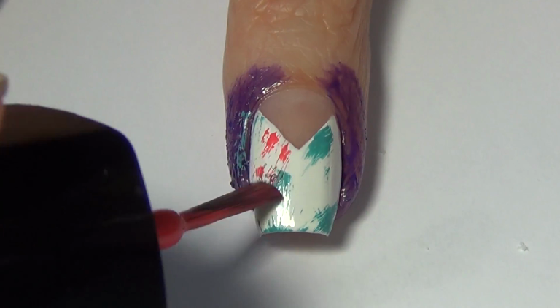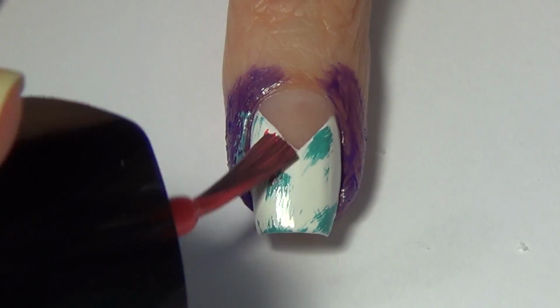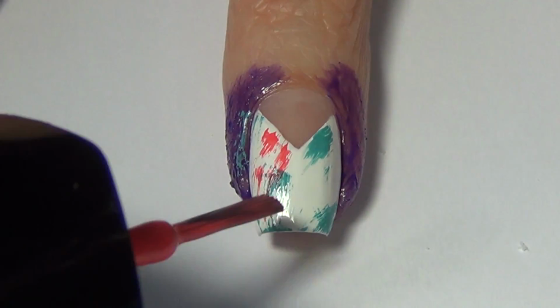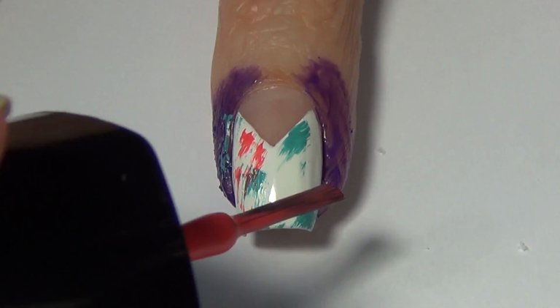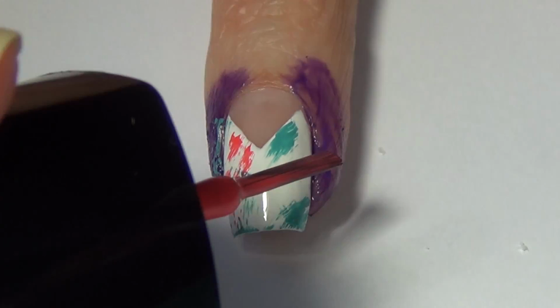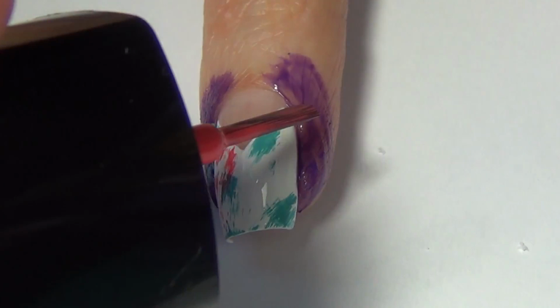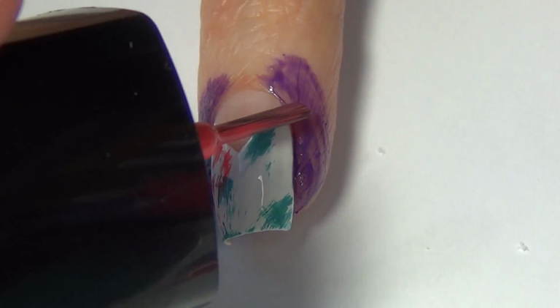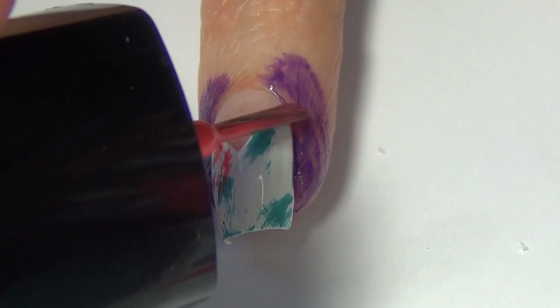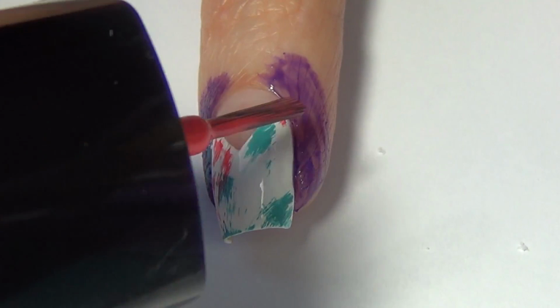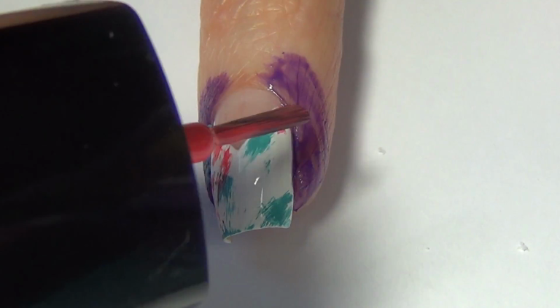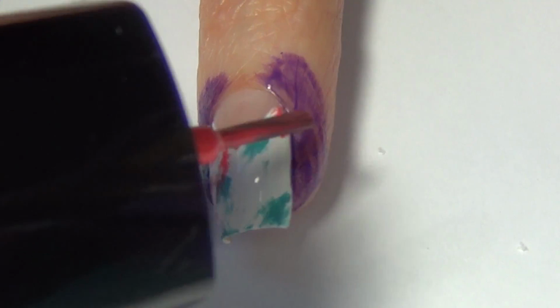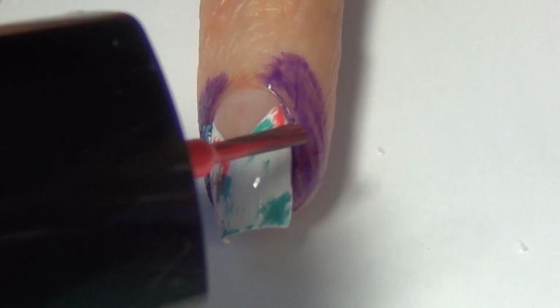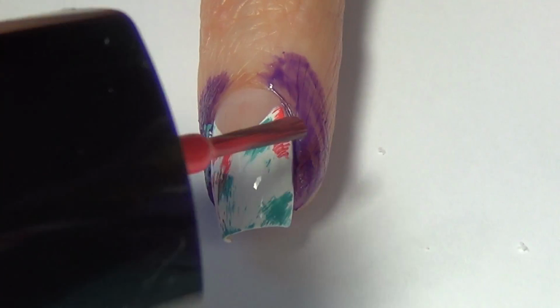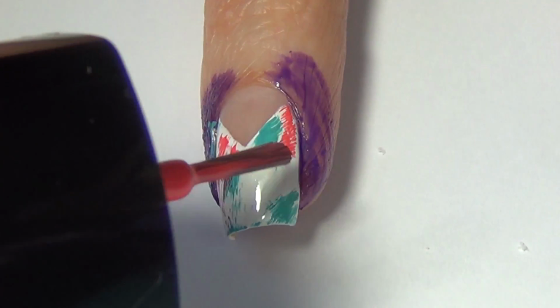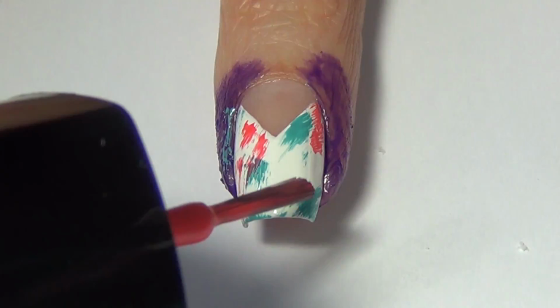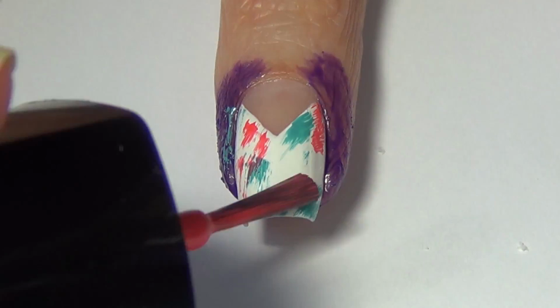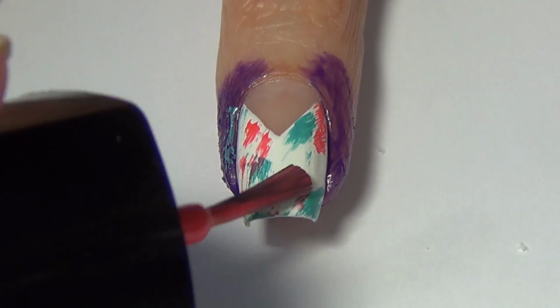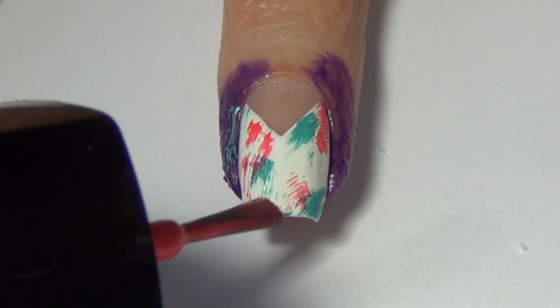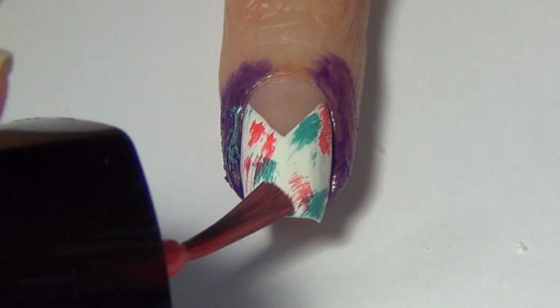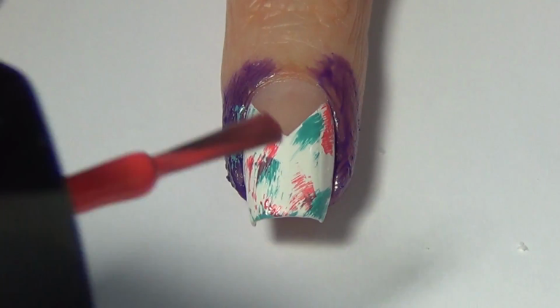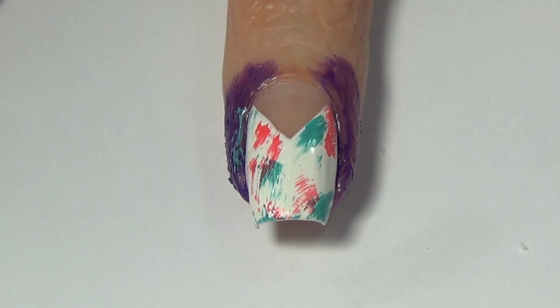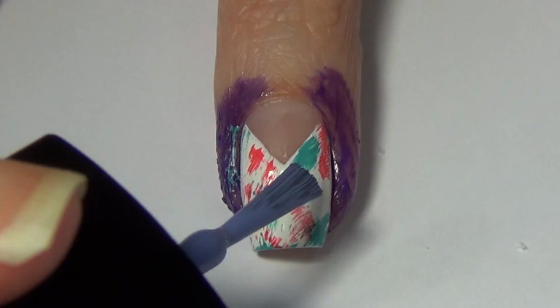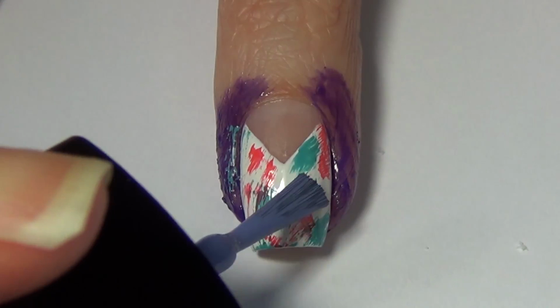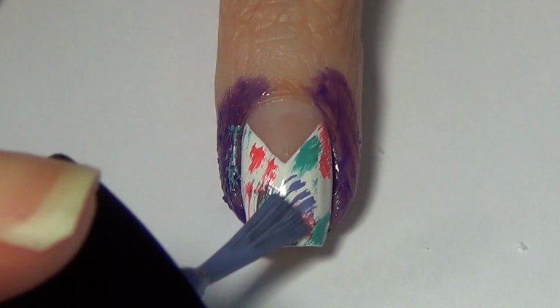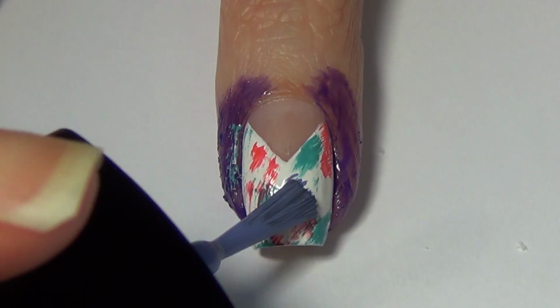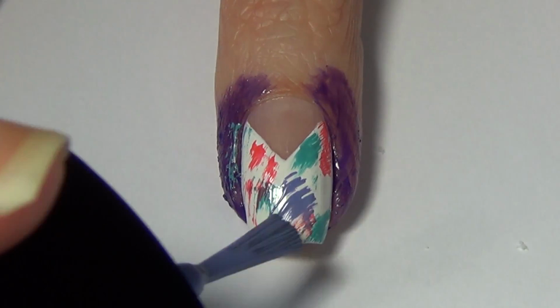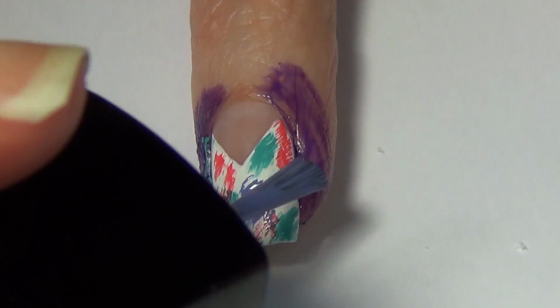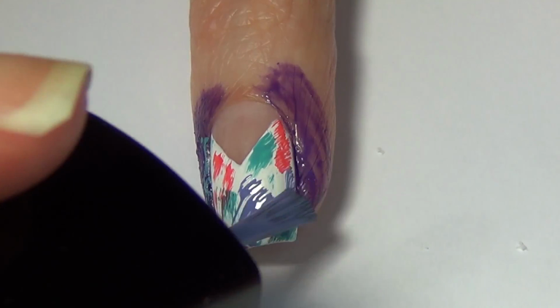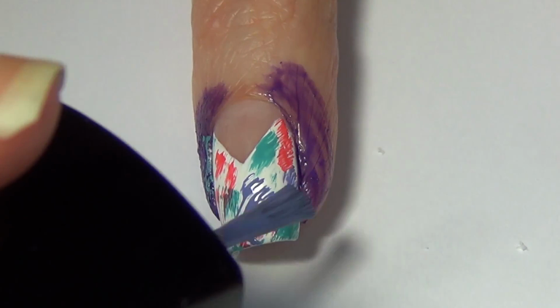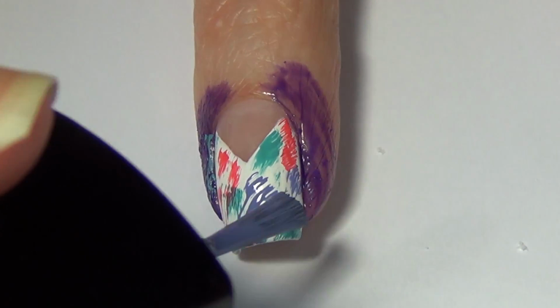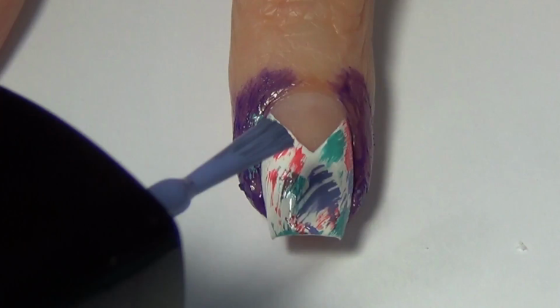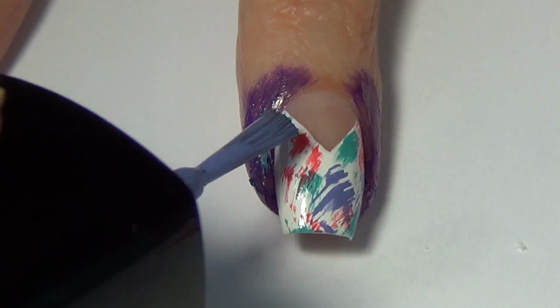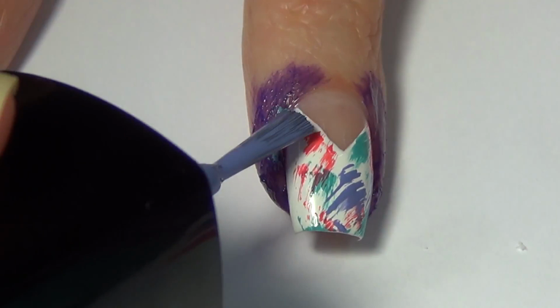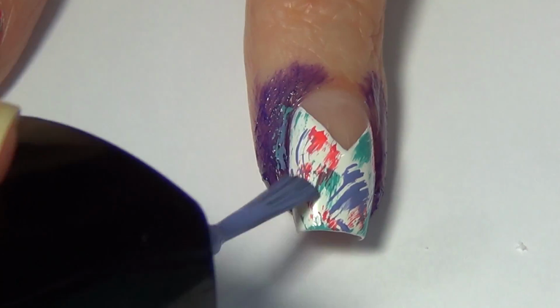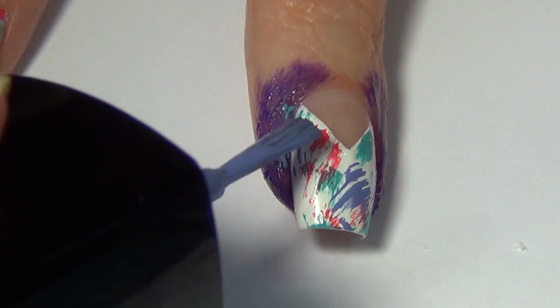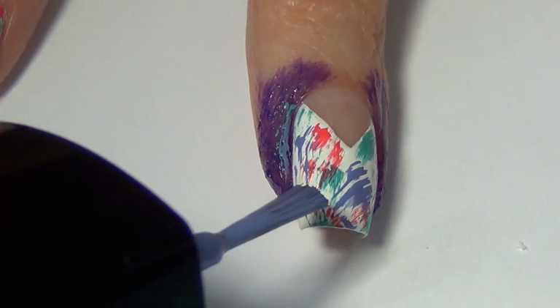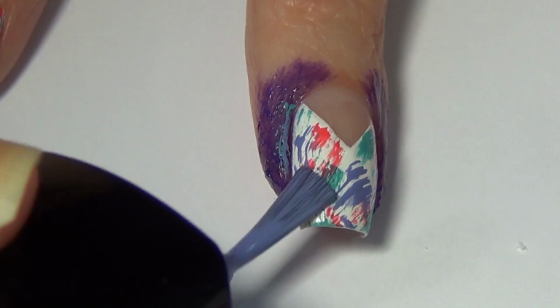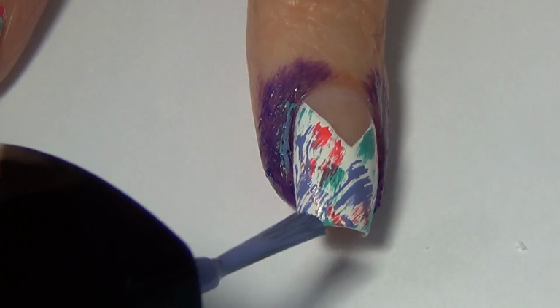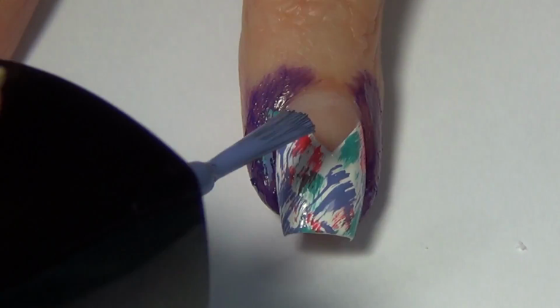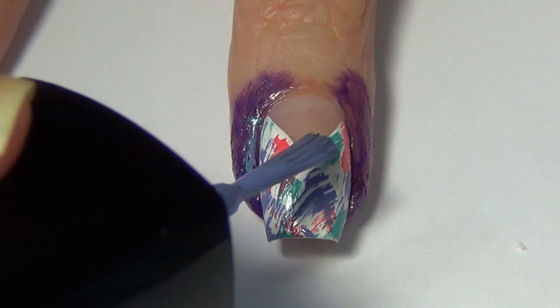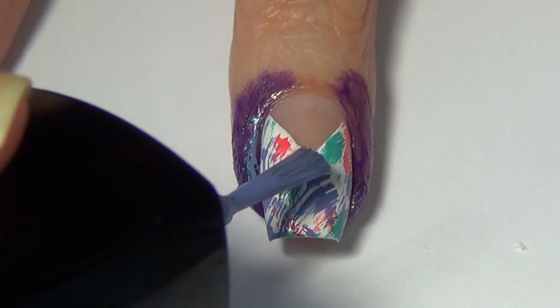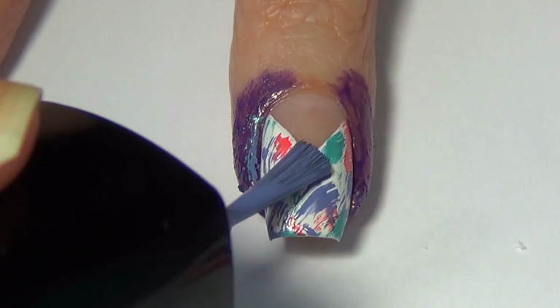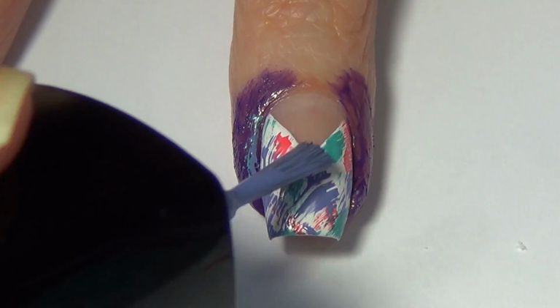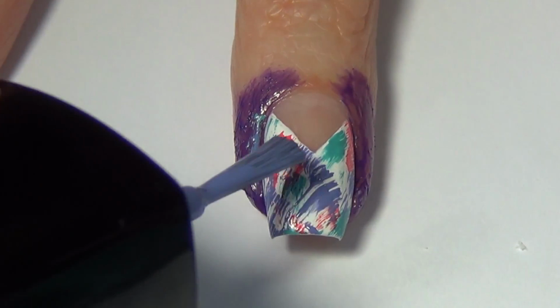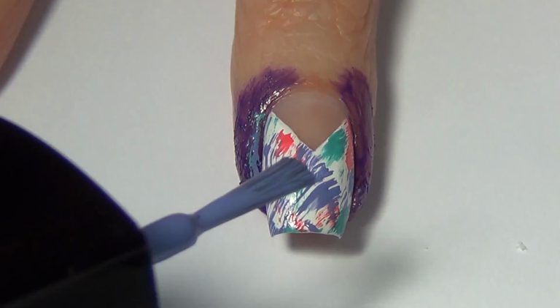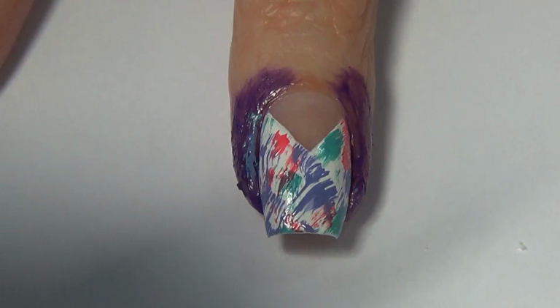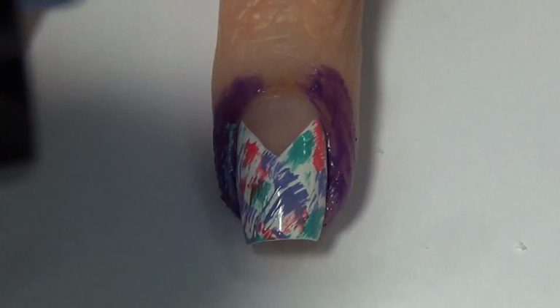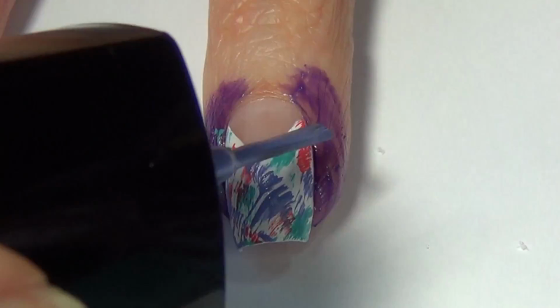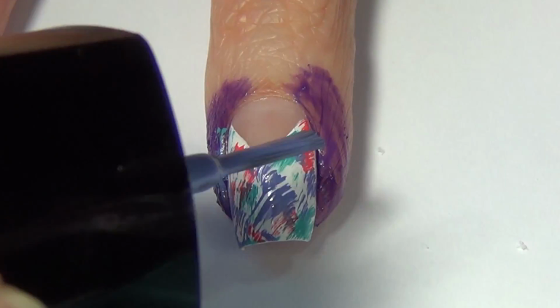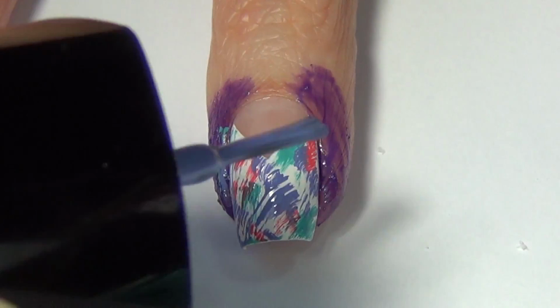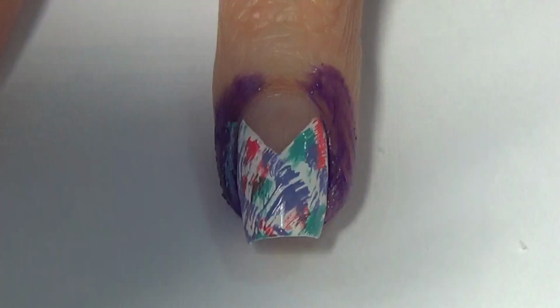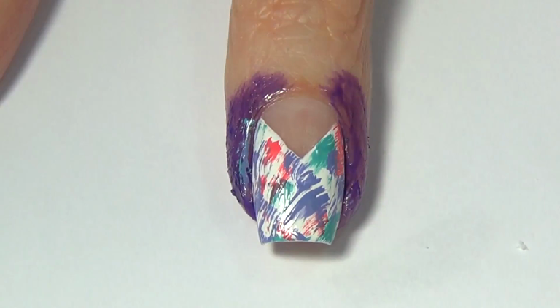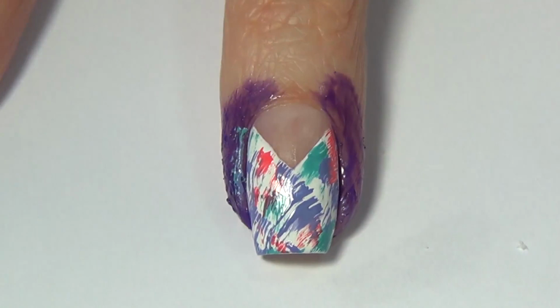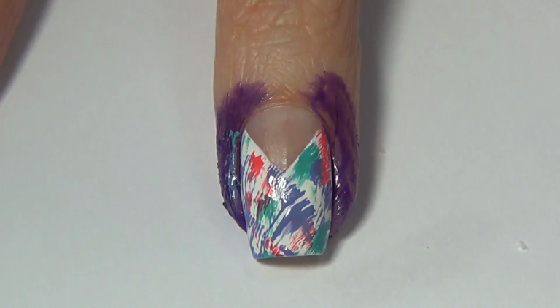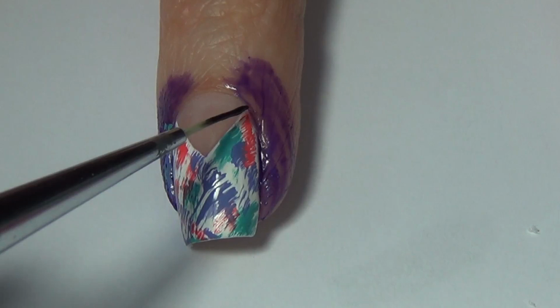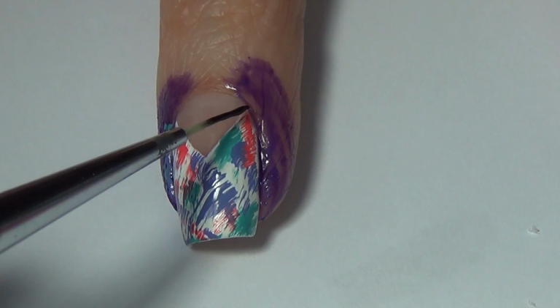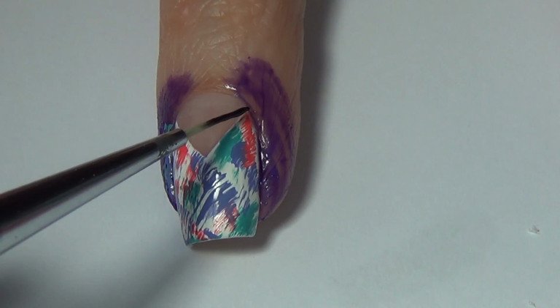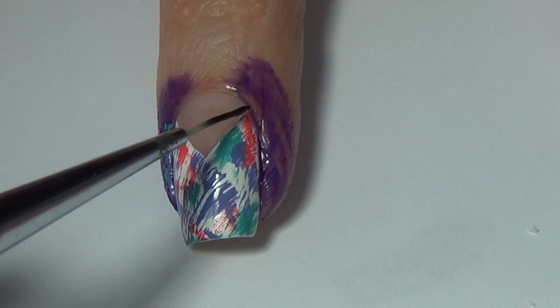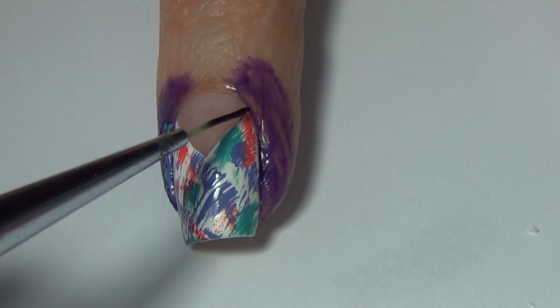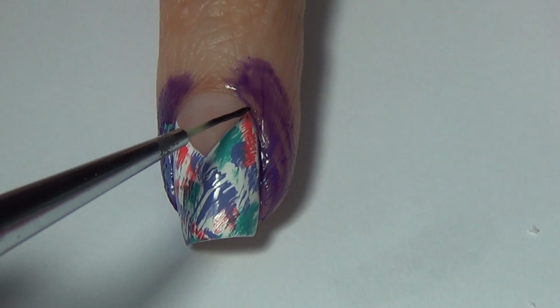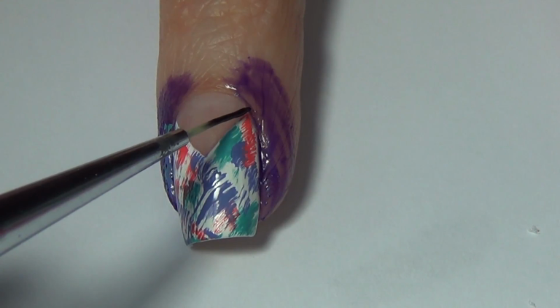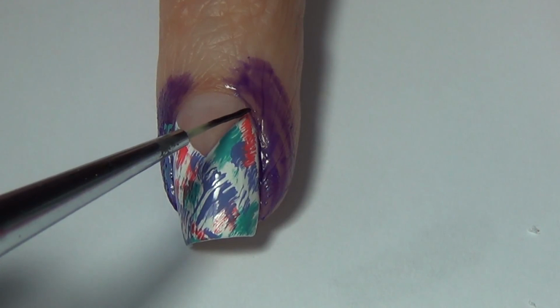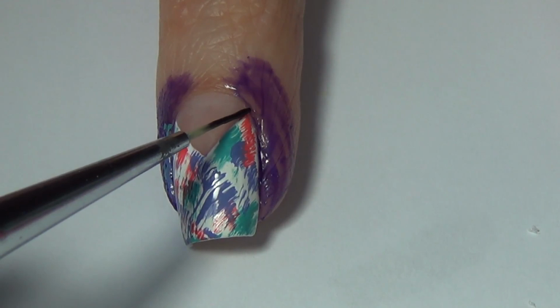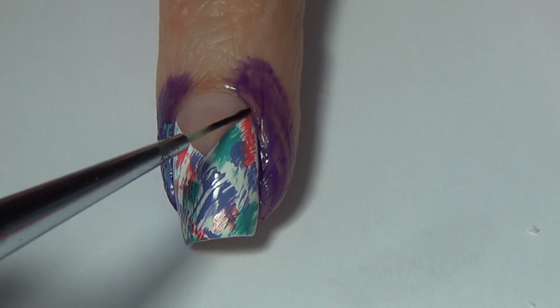I'm not too worried about getting it on my skin because I have that liquid nail tape there to protect, so I just go through with all my different colors.